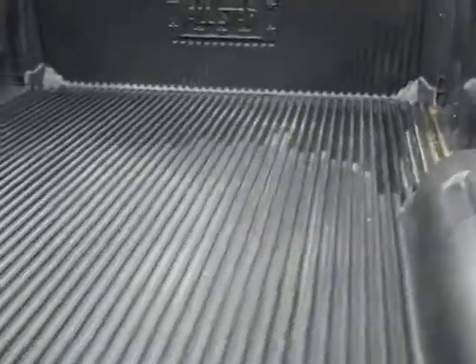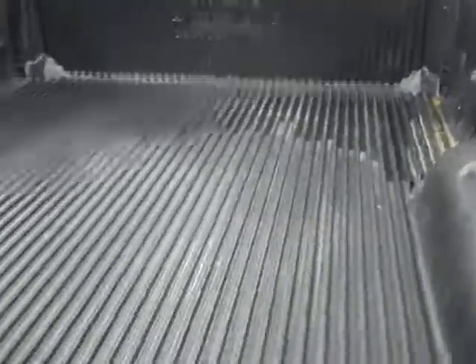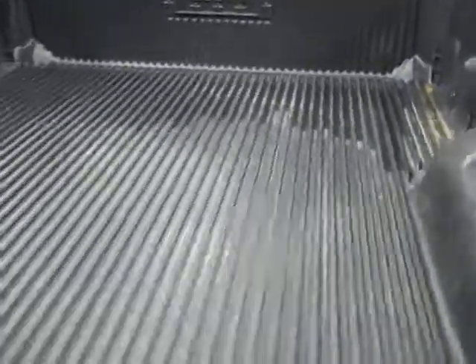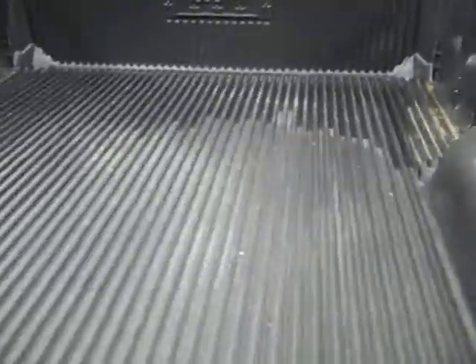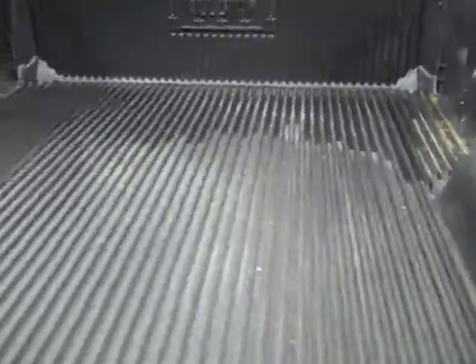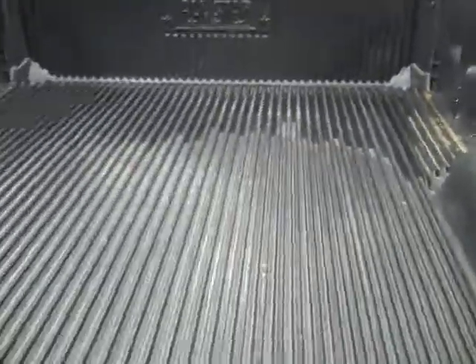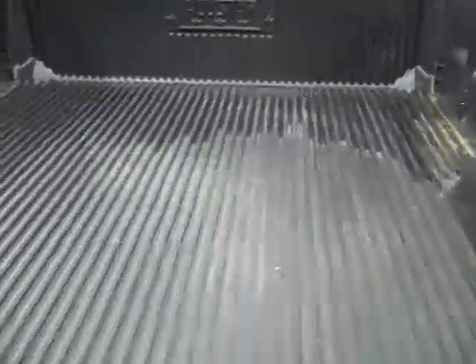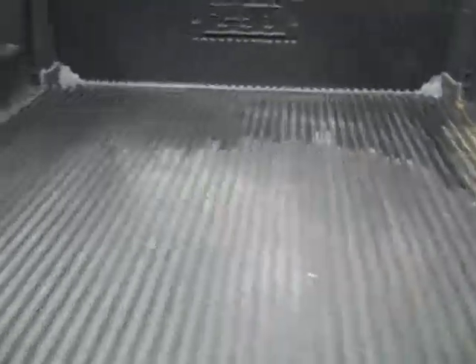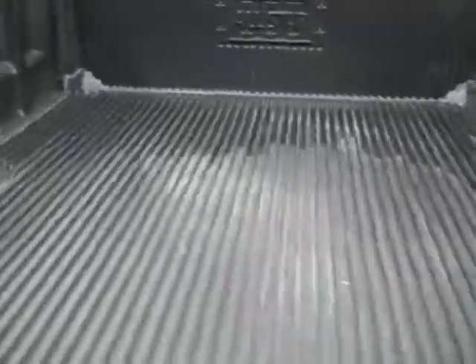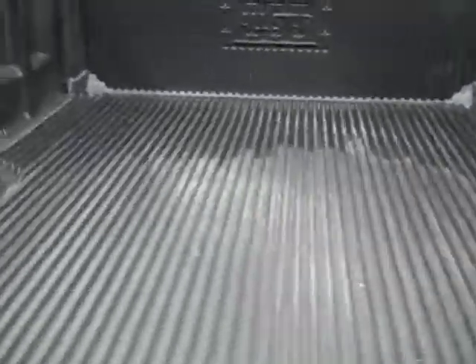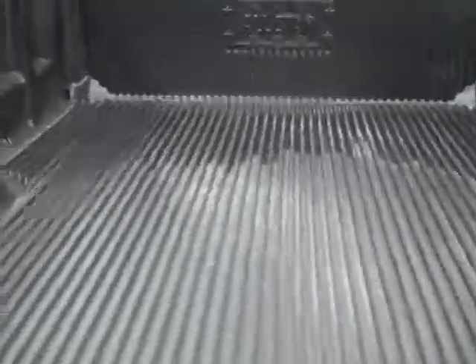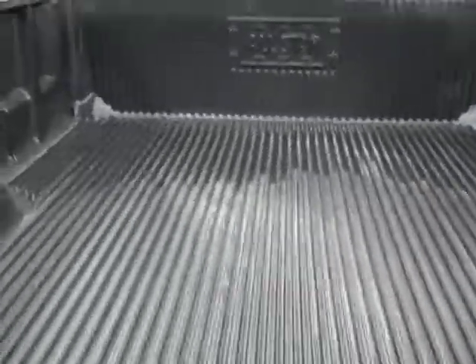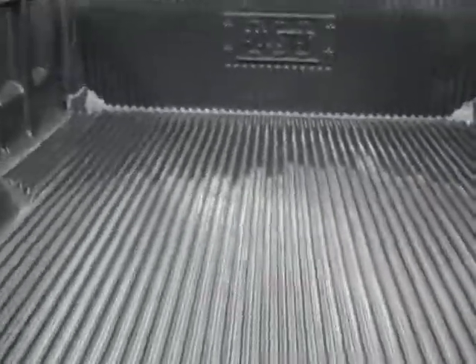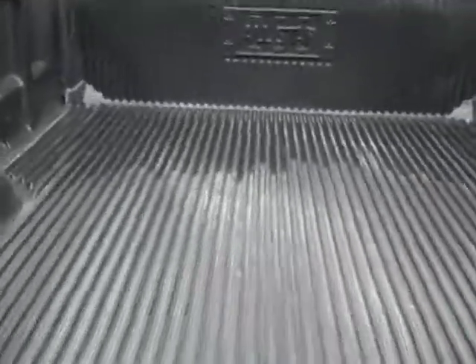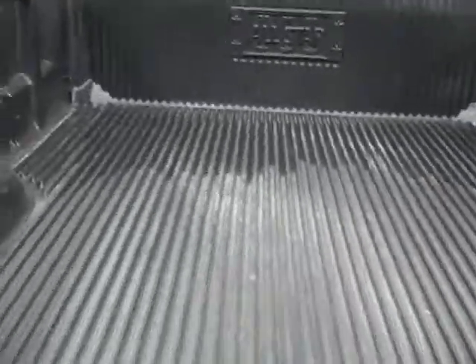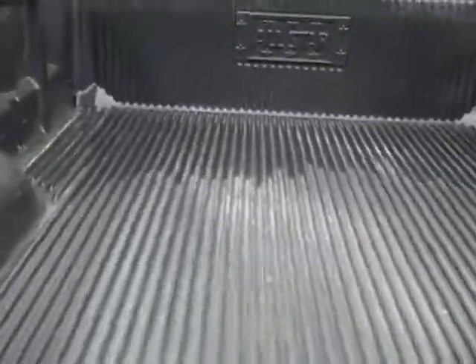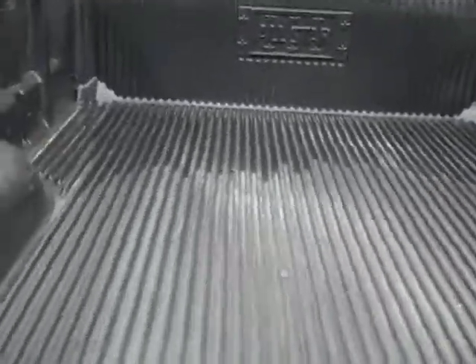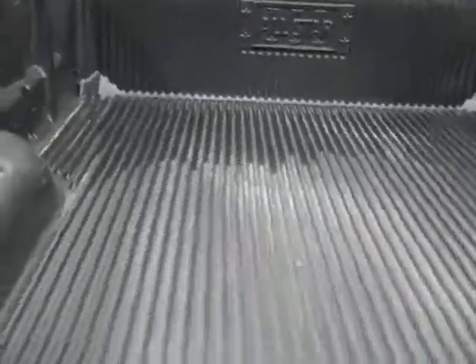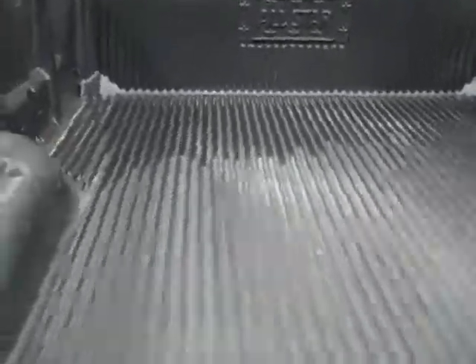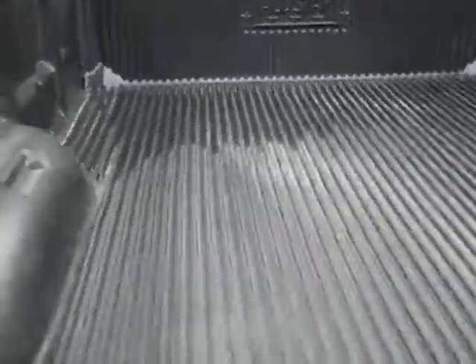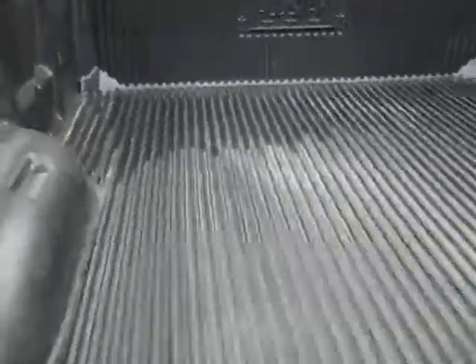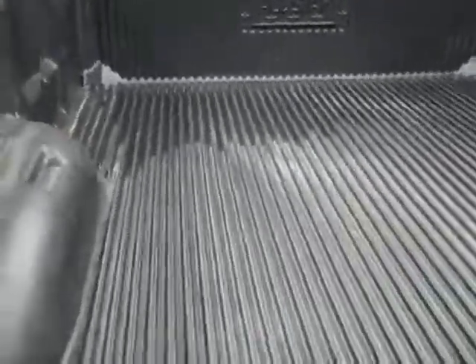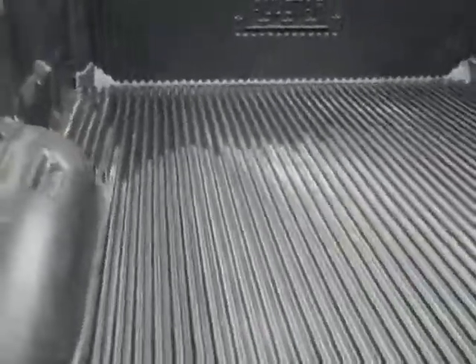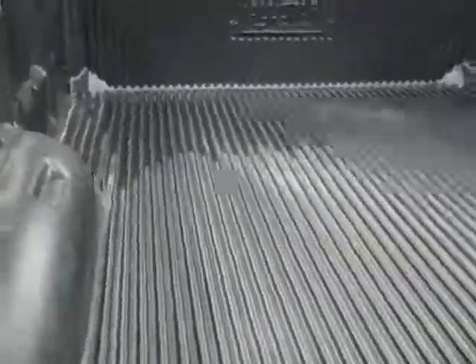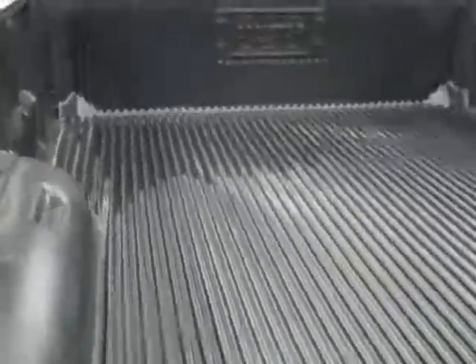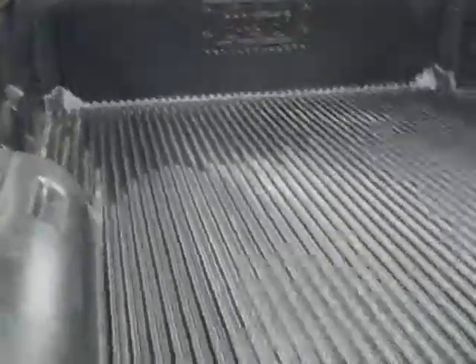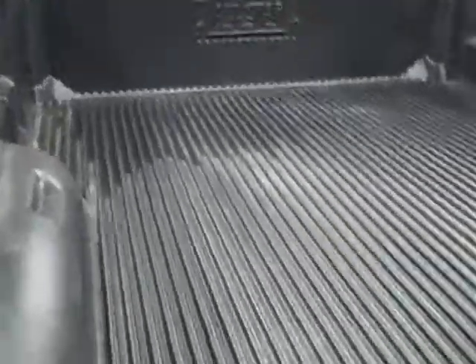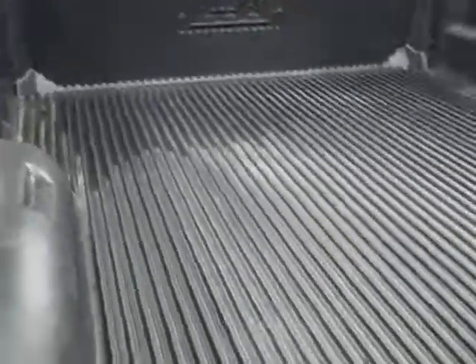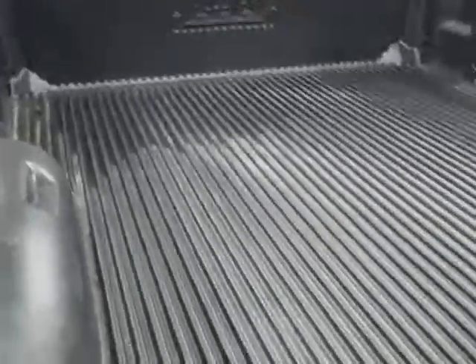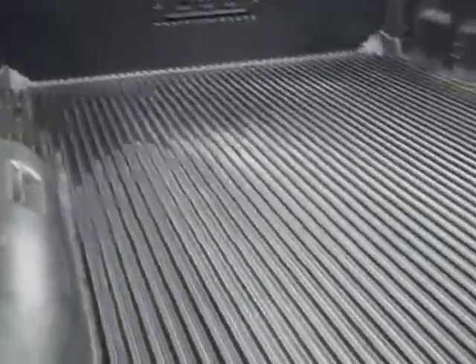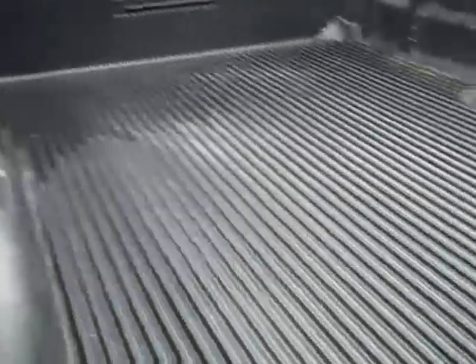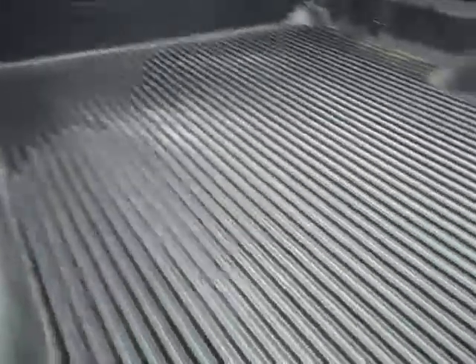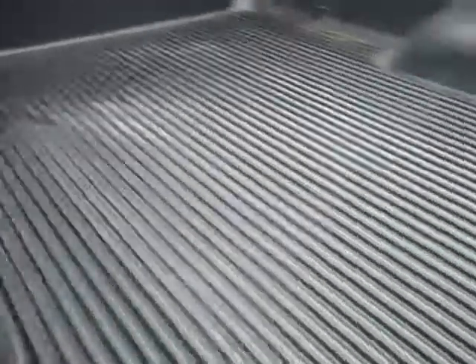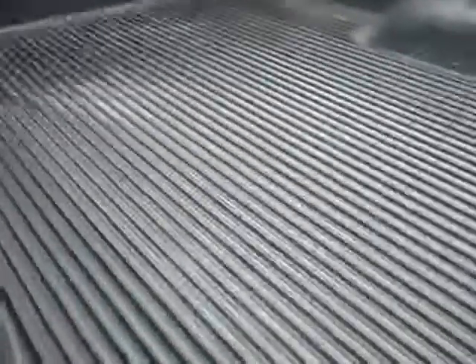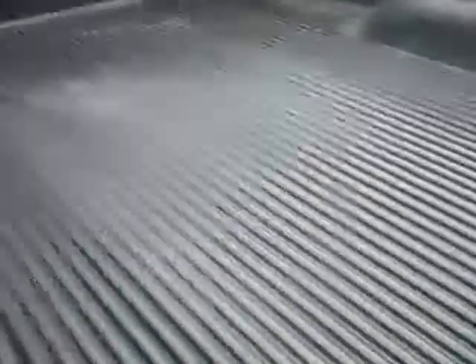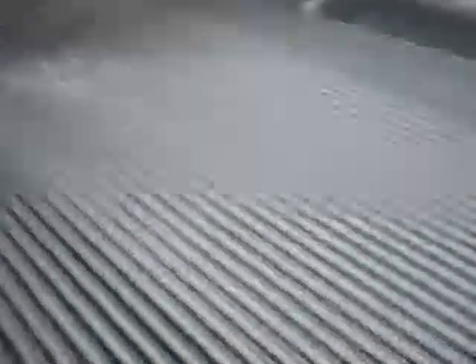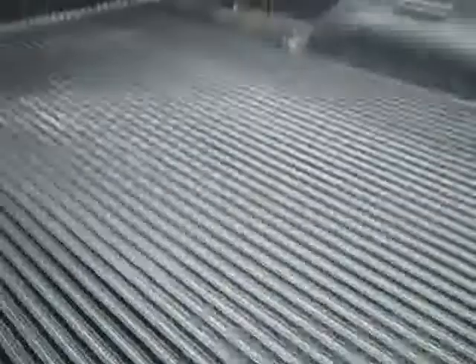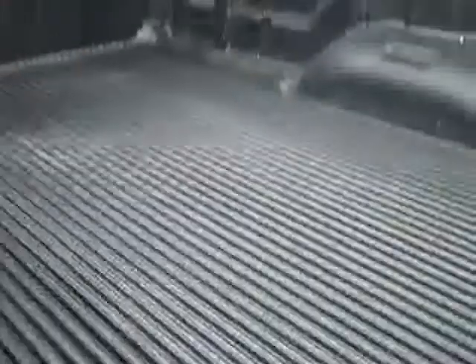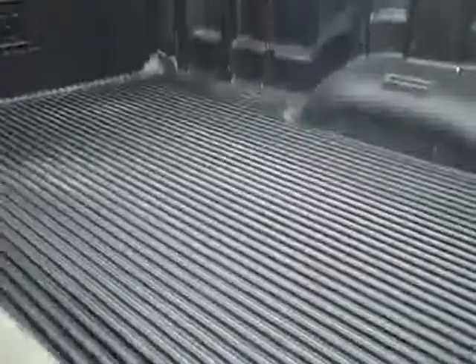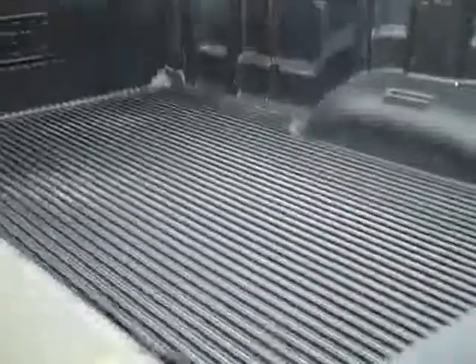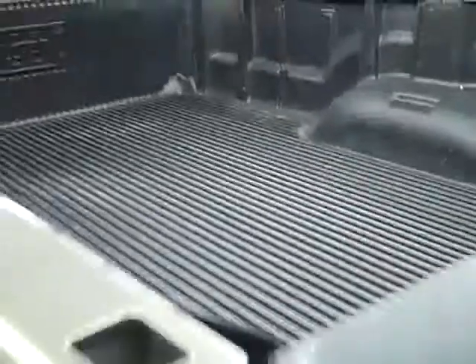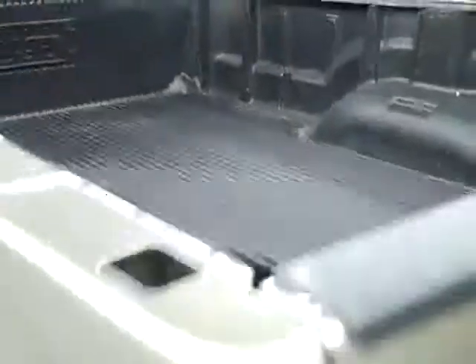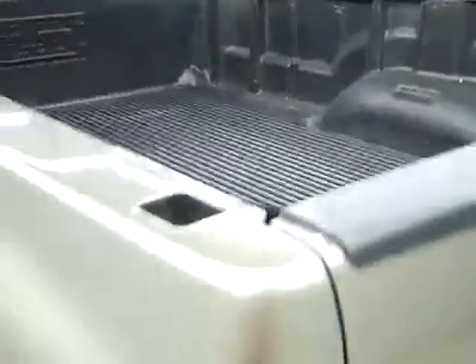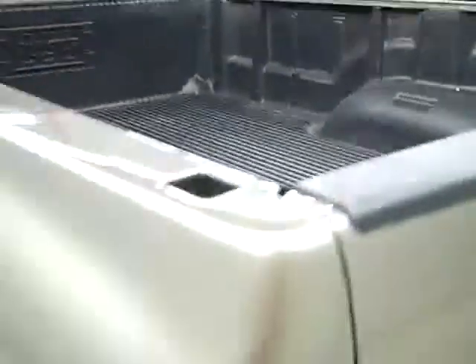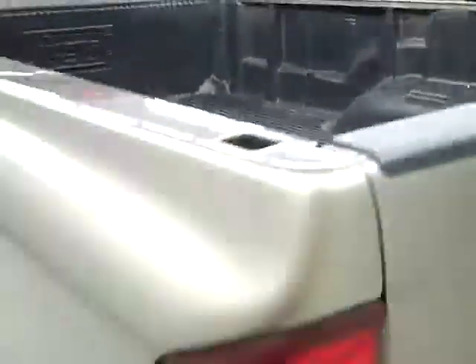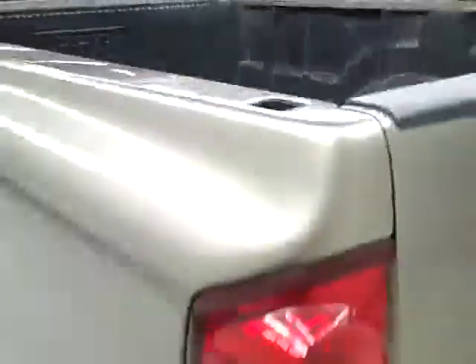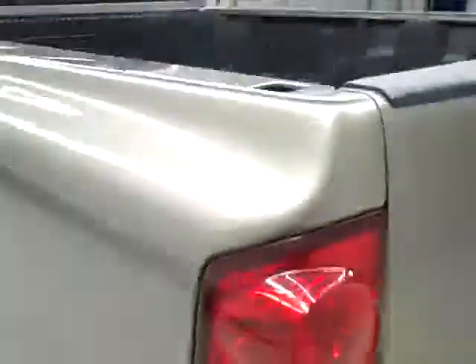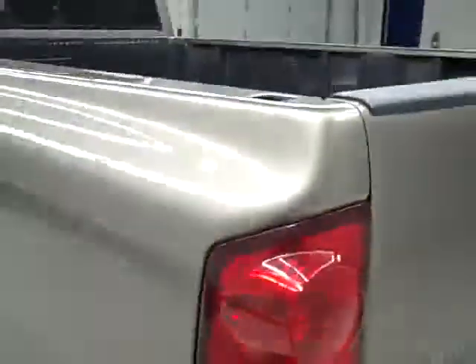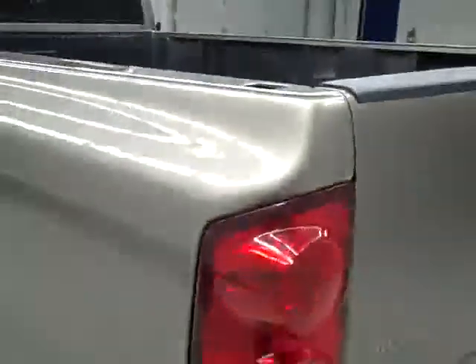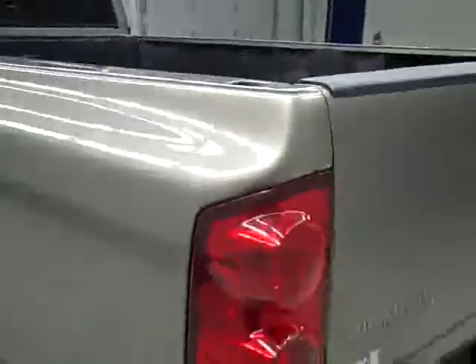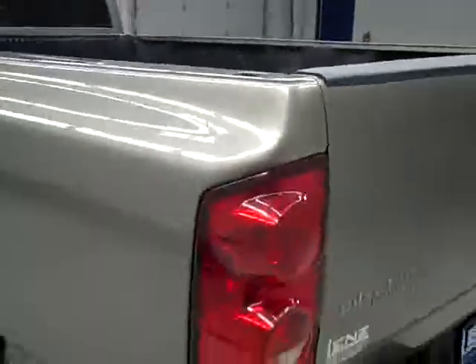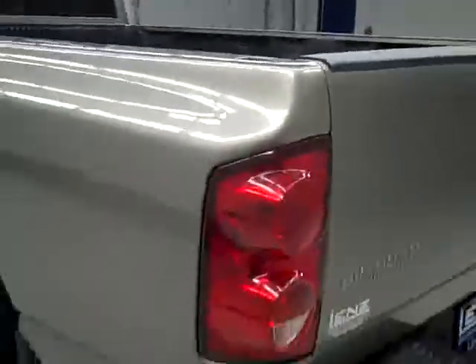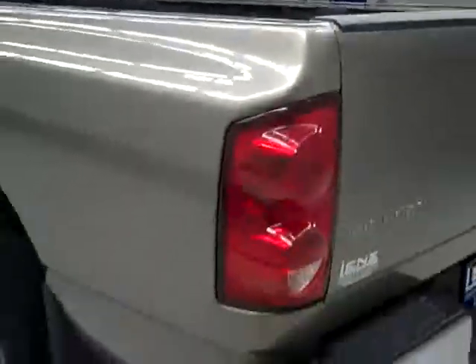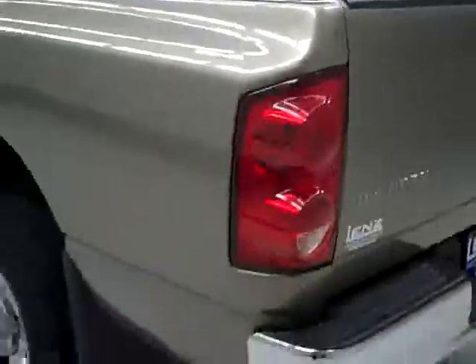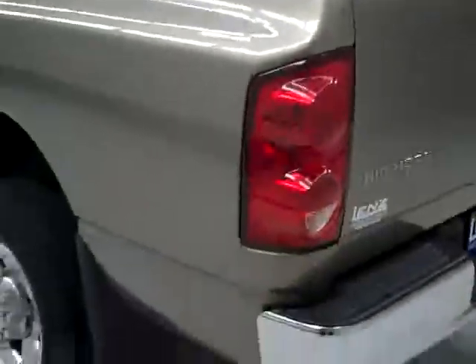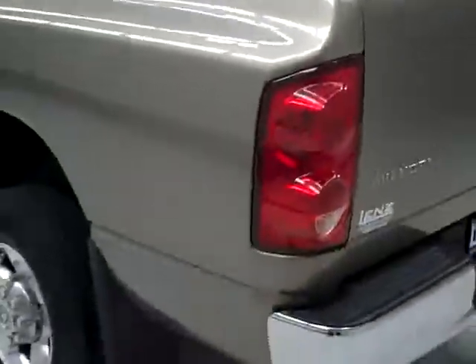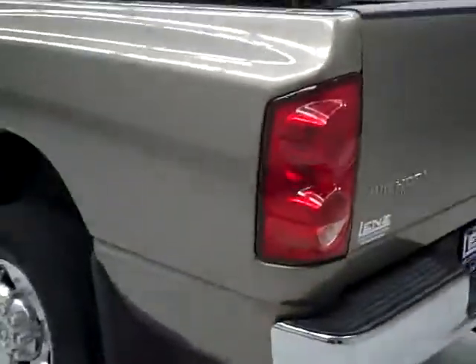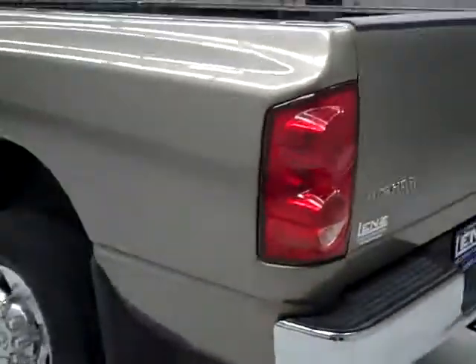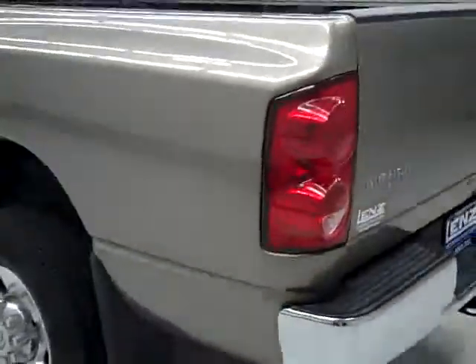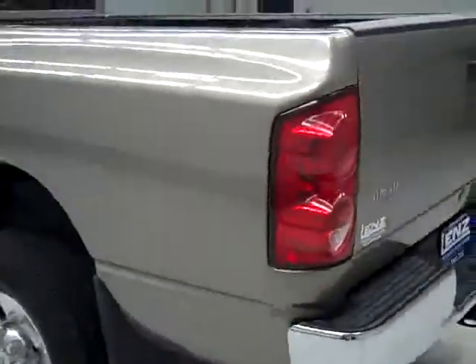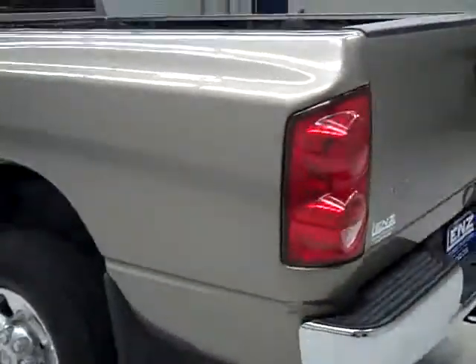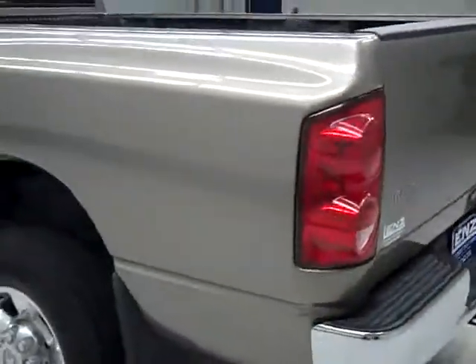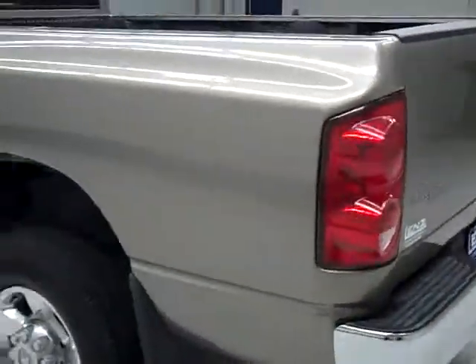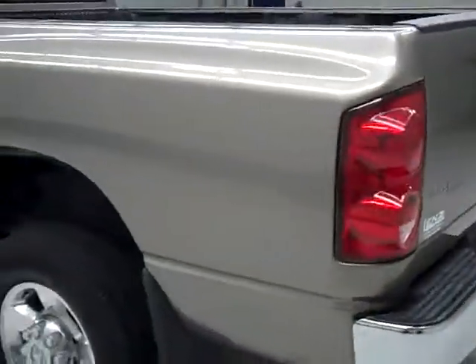Other than that it looks very nice. There's a drop-in All-Star bed liner — looks like that's in good shape. I don't see any gouges or signs of abuse in the bed.